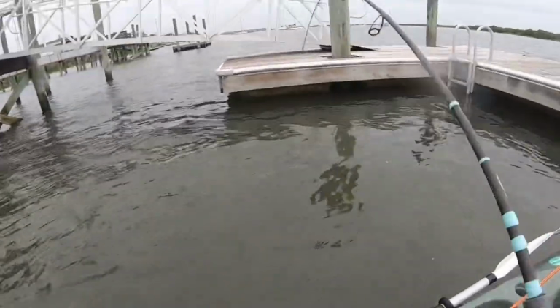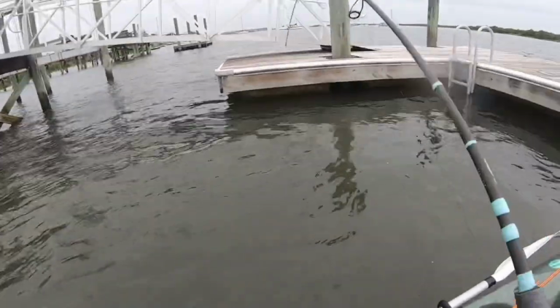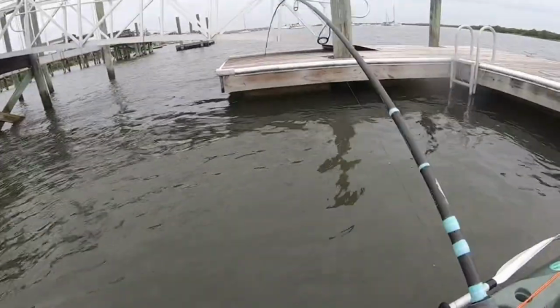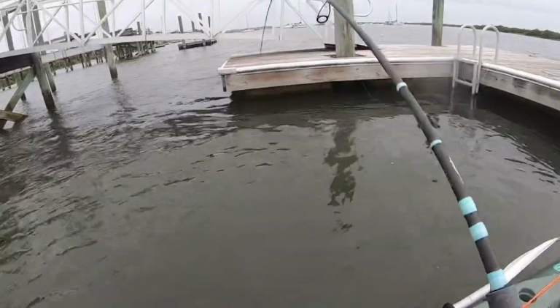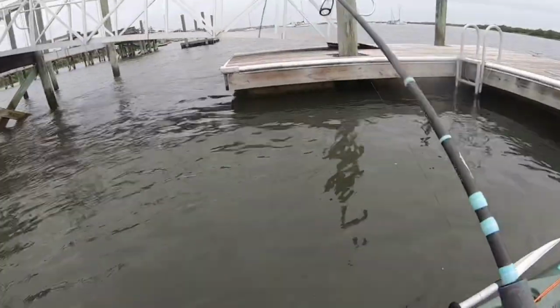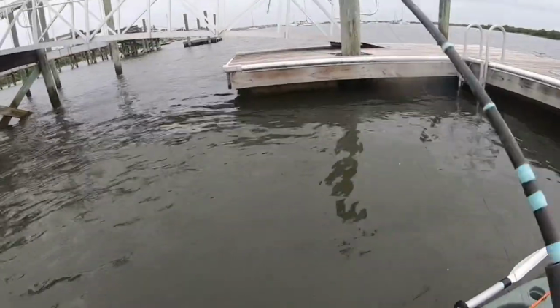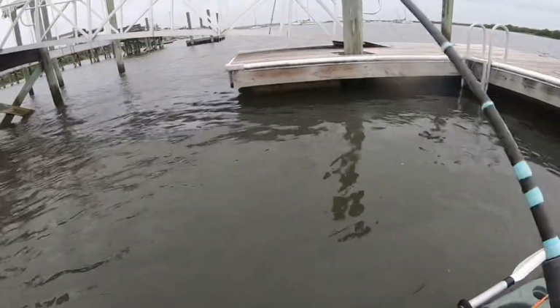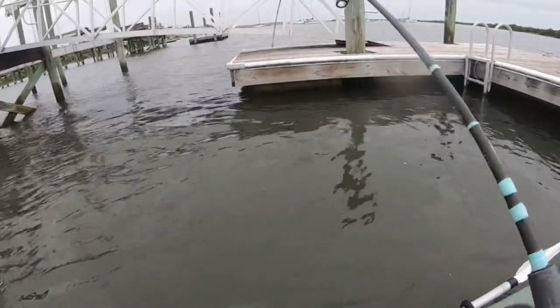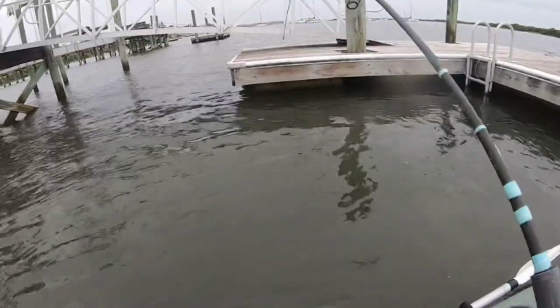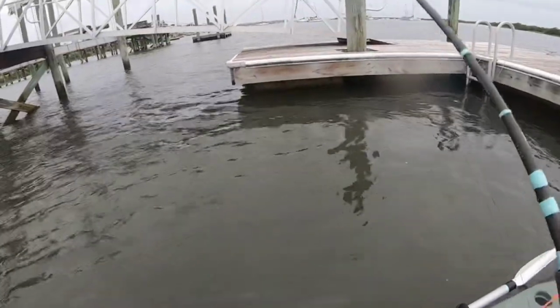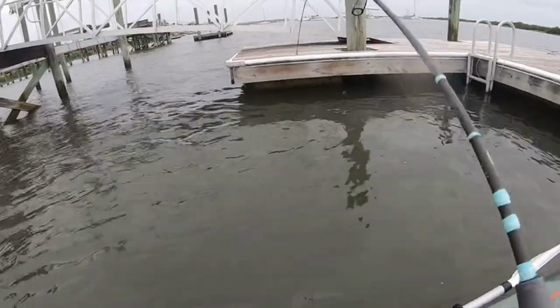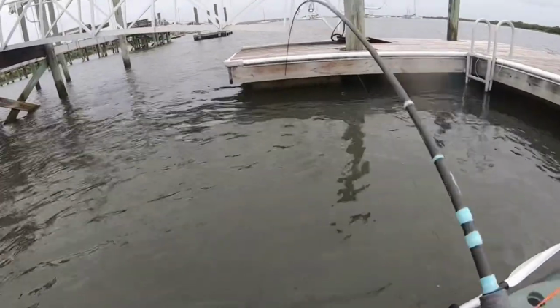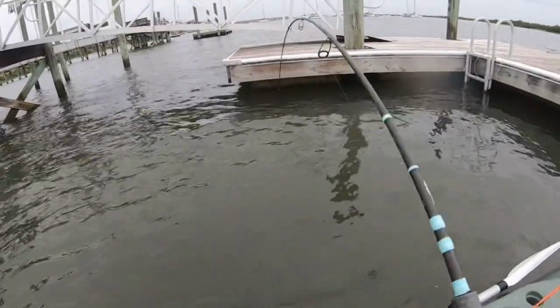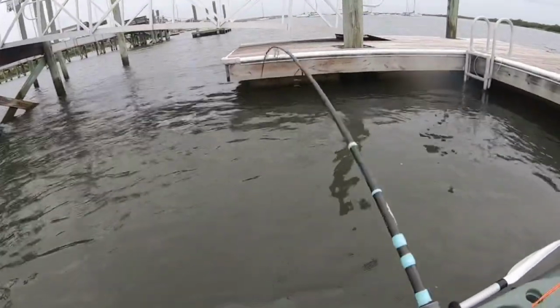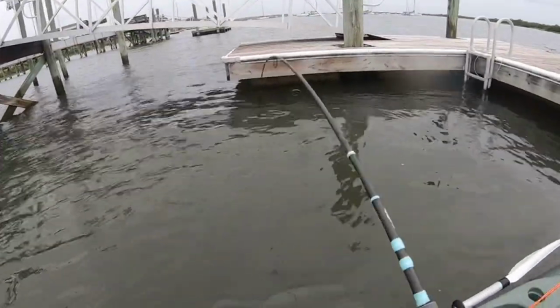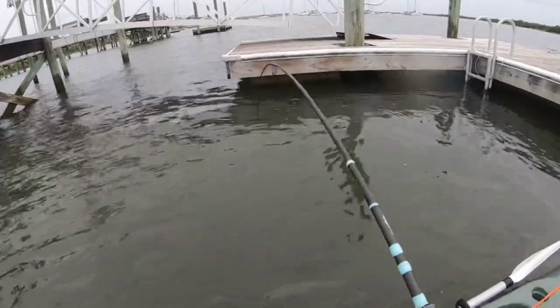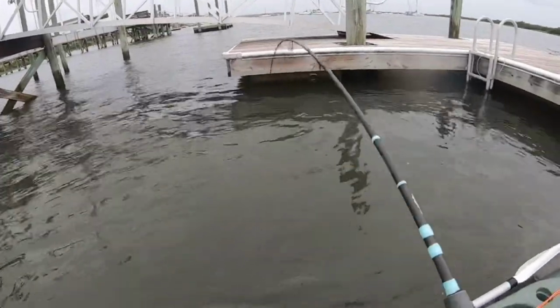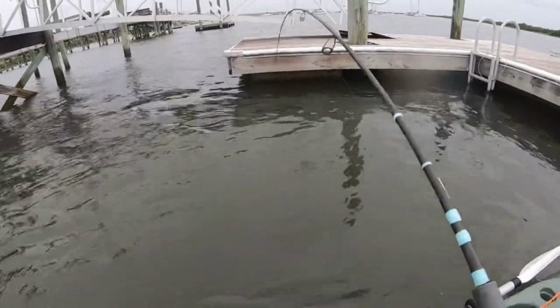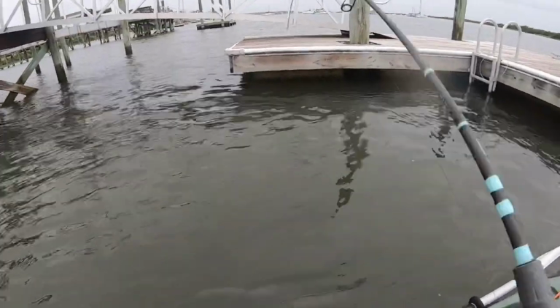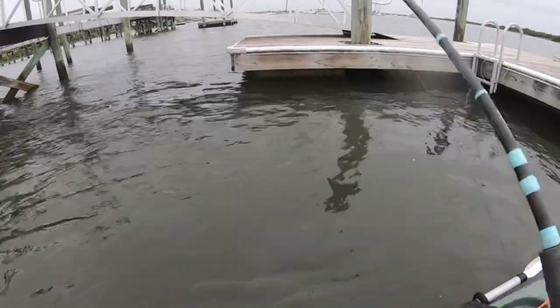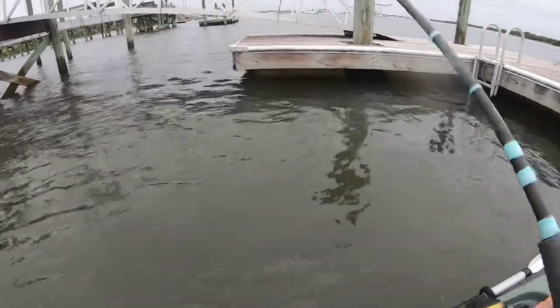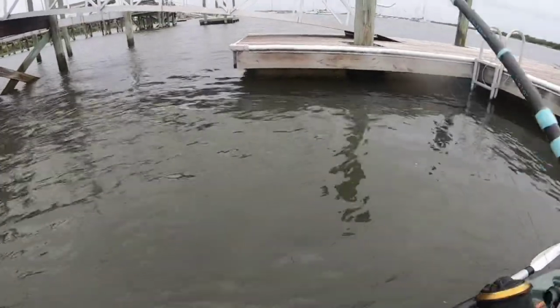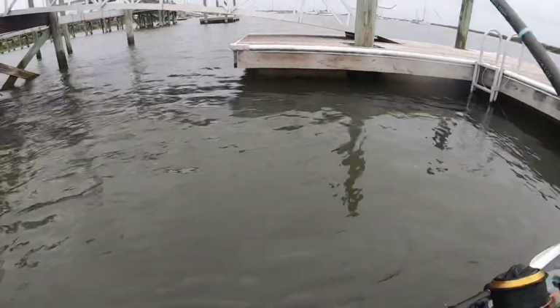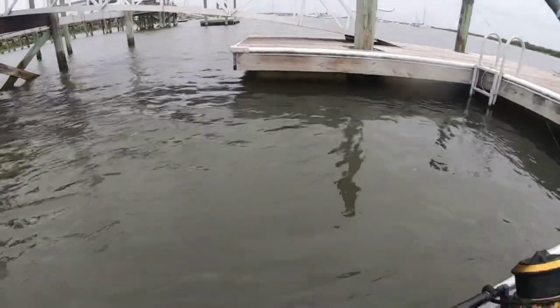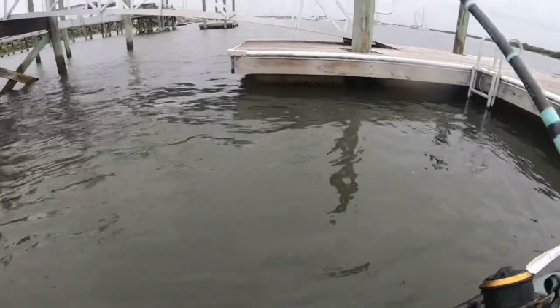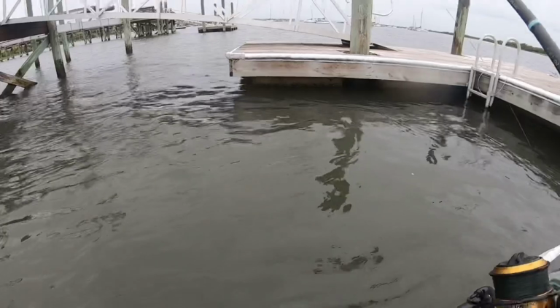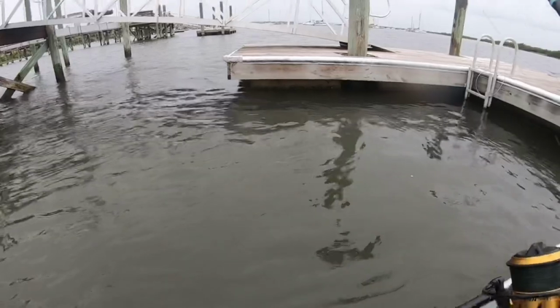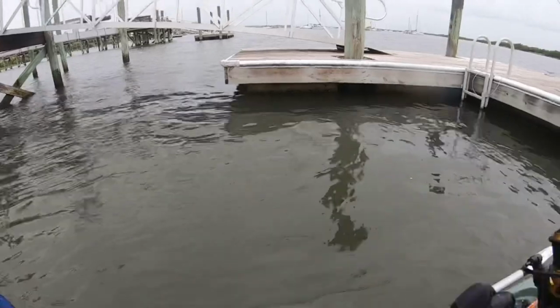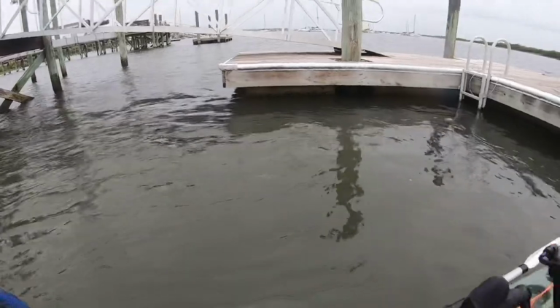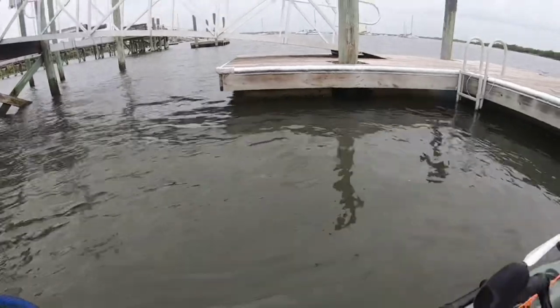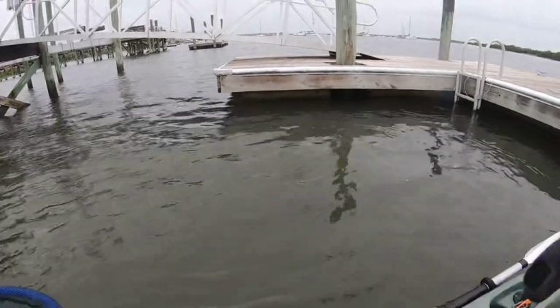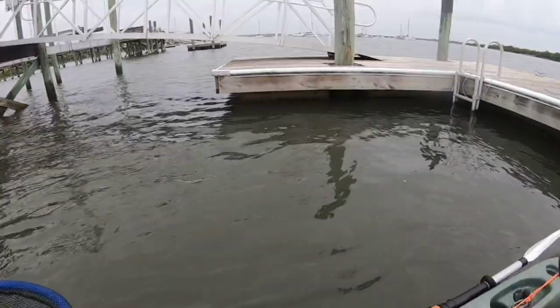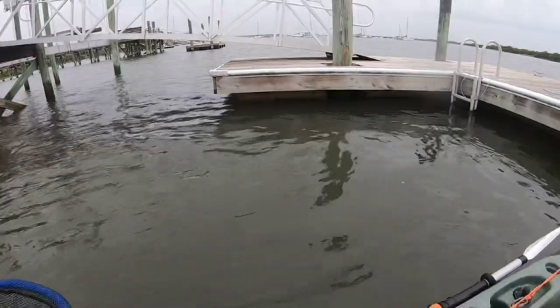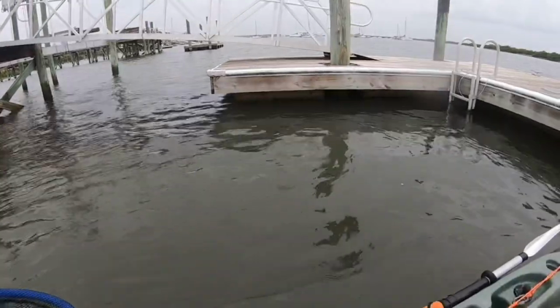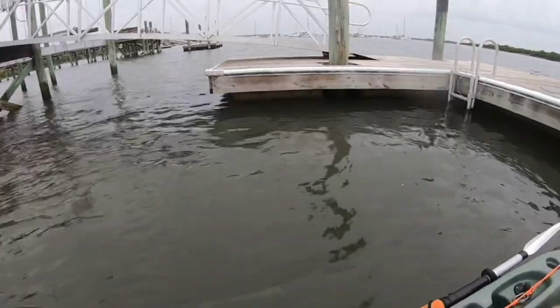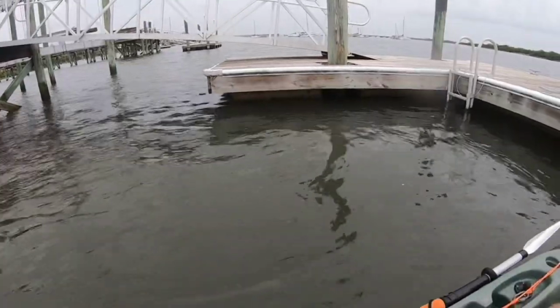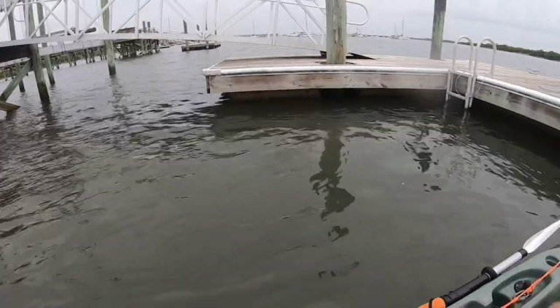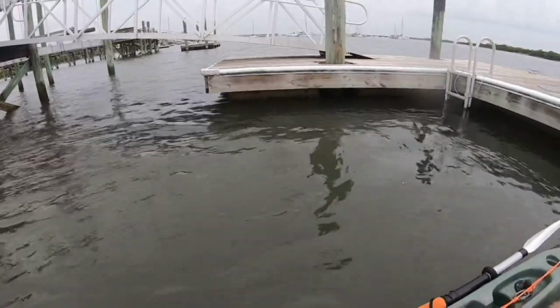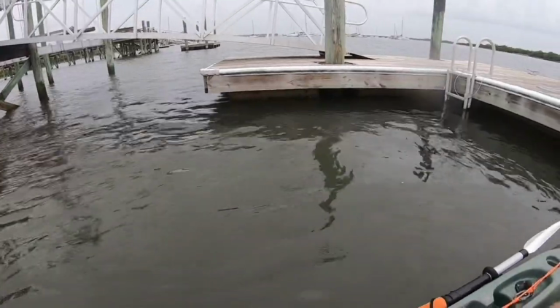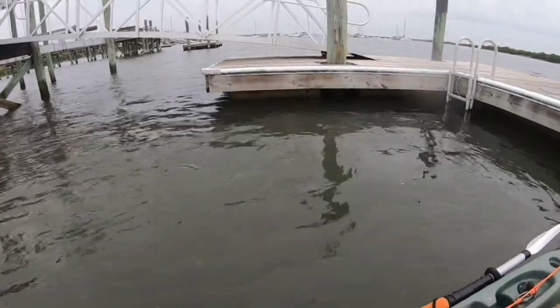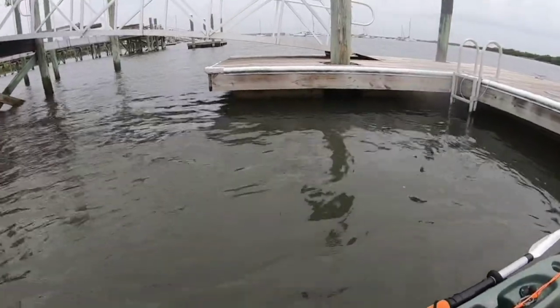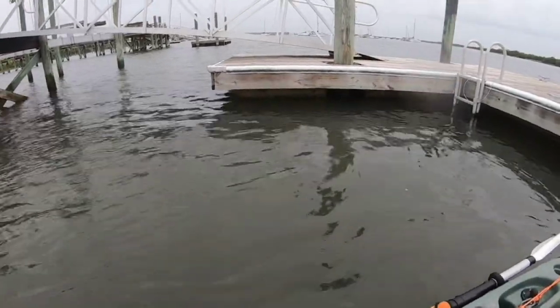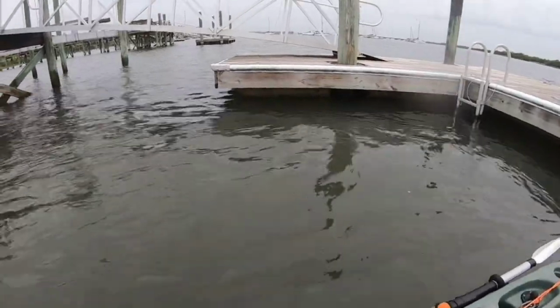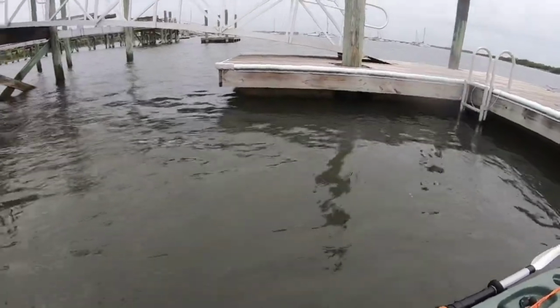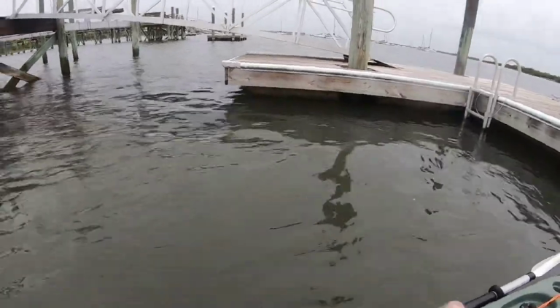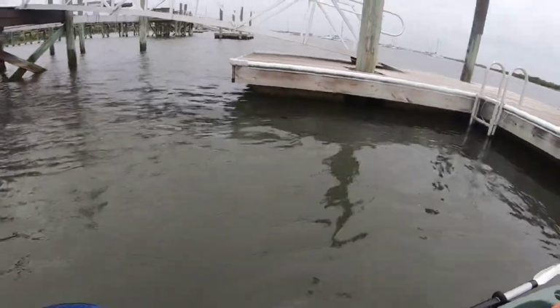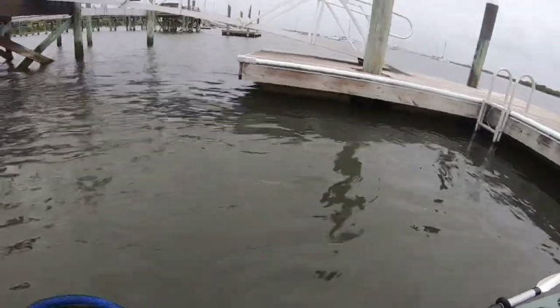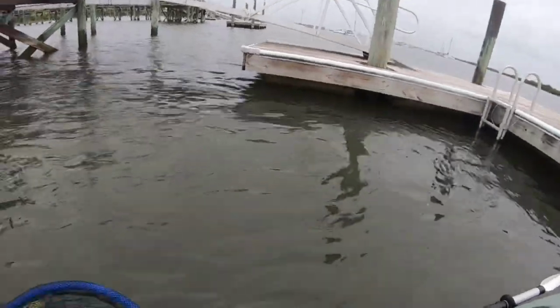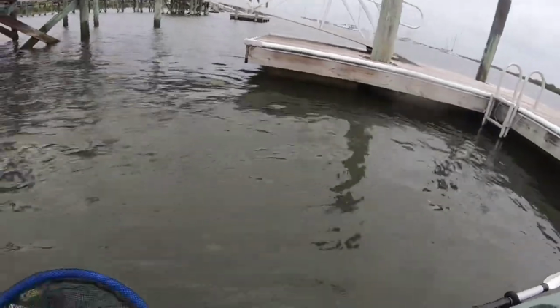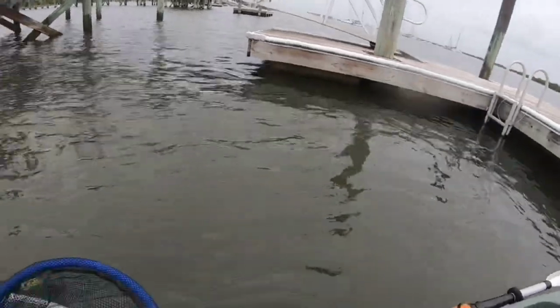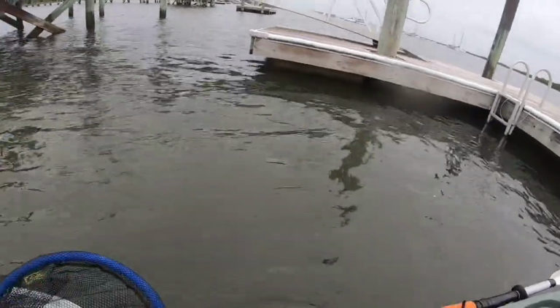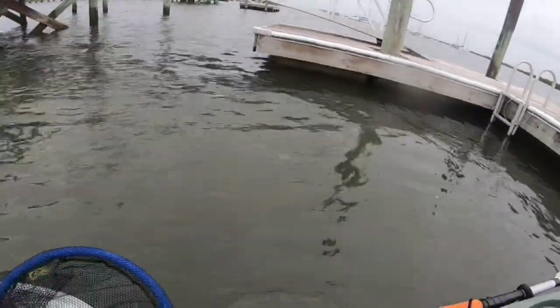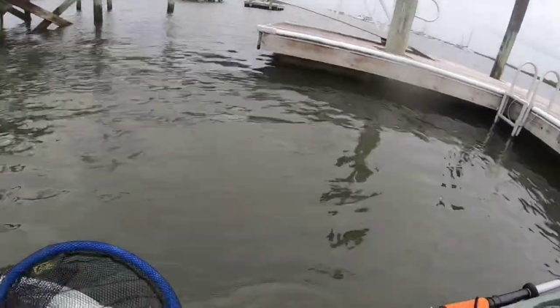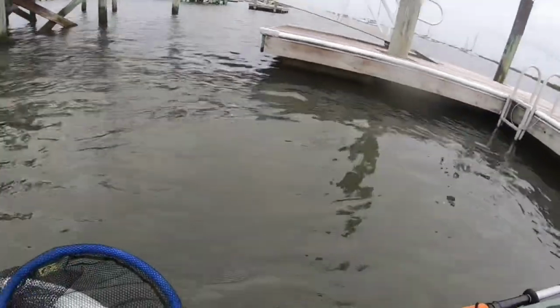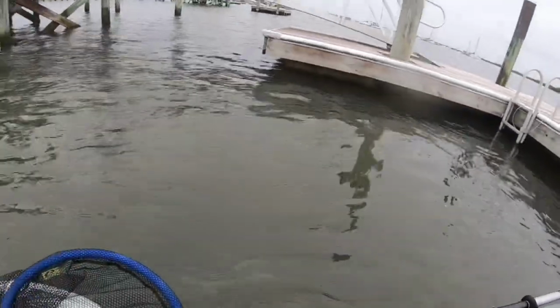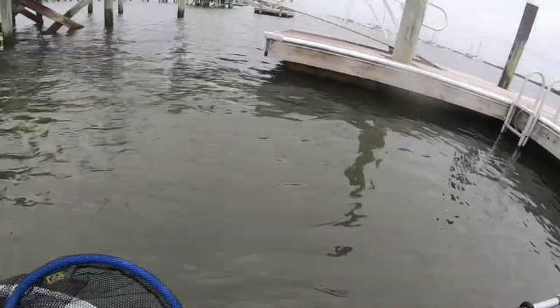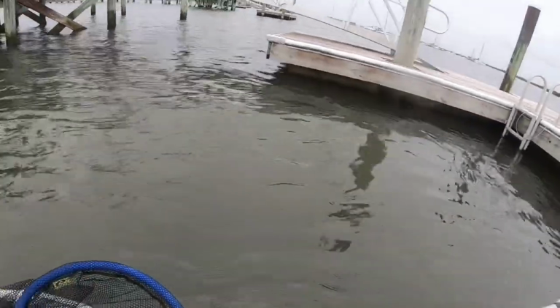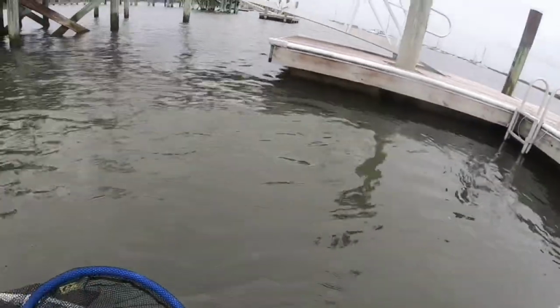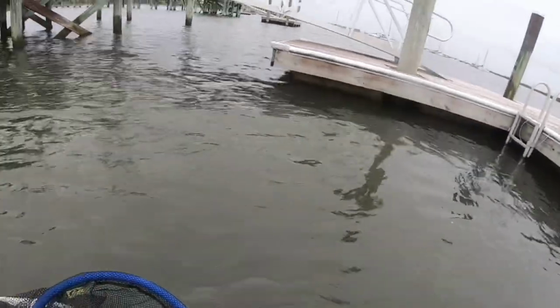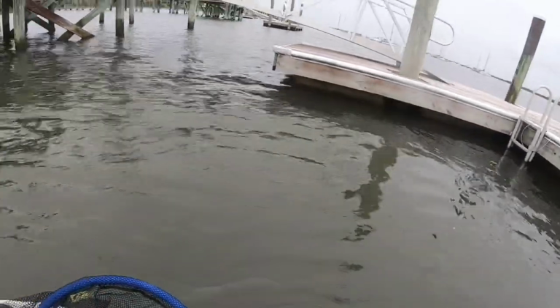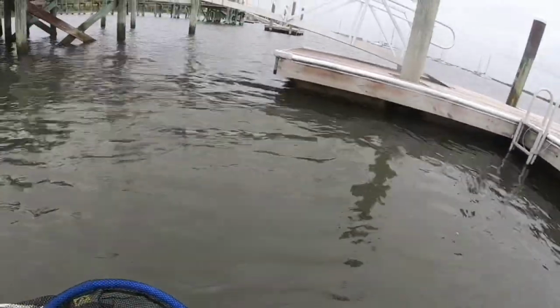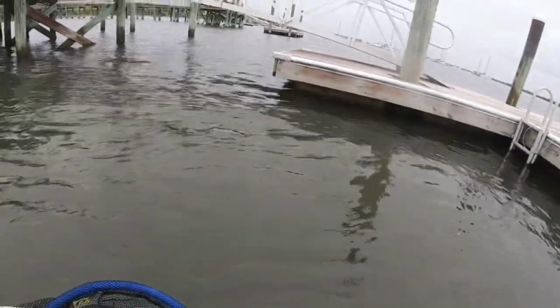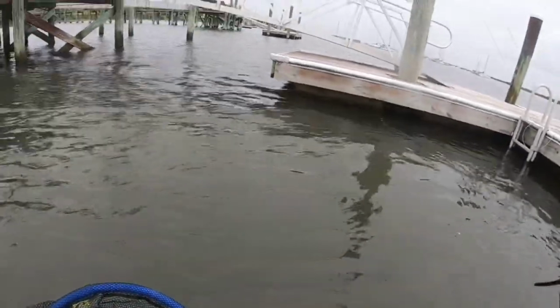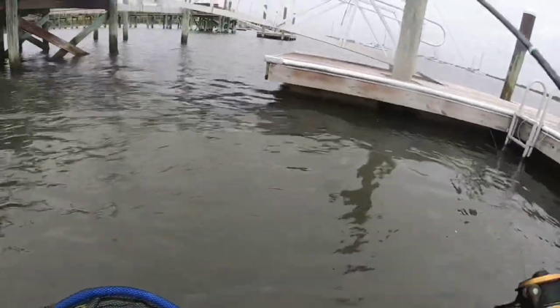Got him! Got him that time. I knew there was some fish down there messing with me.